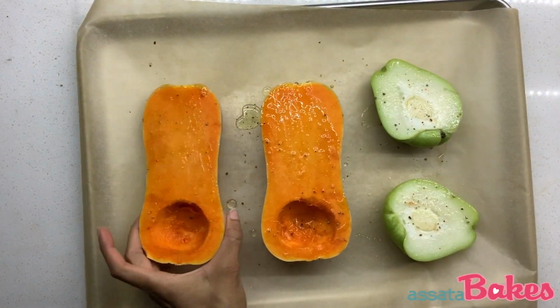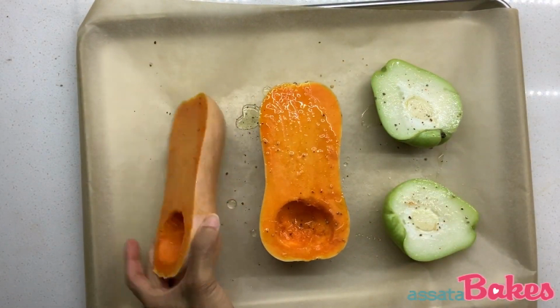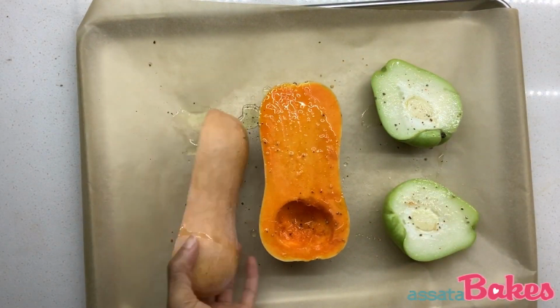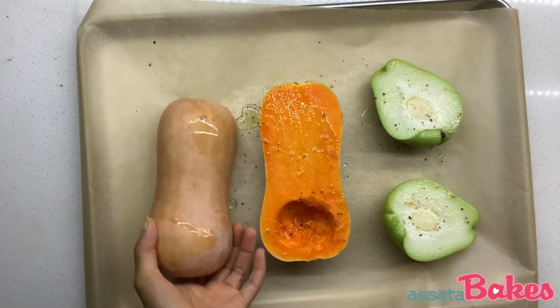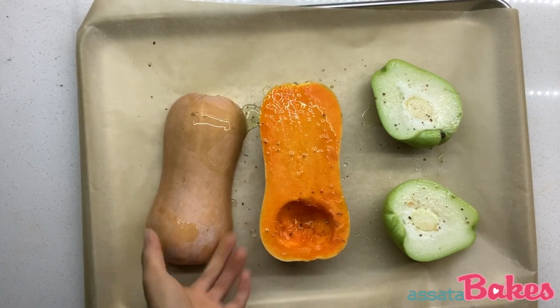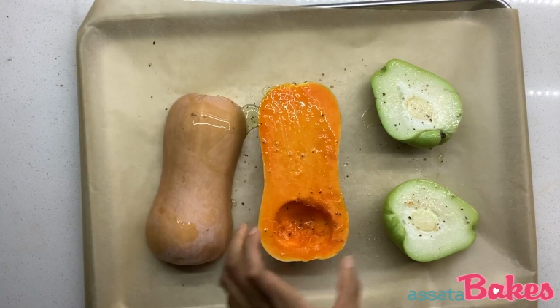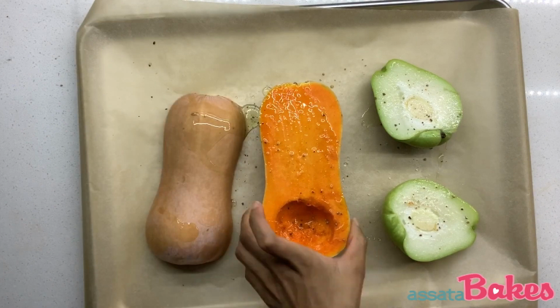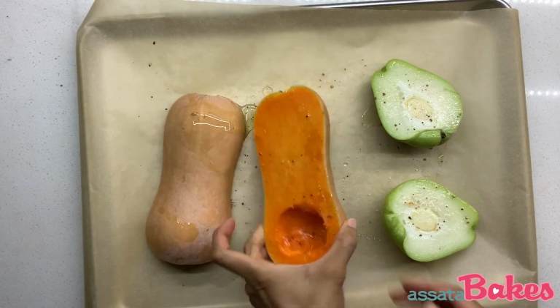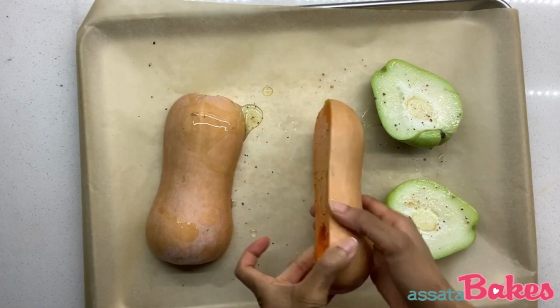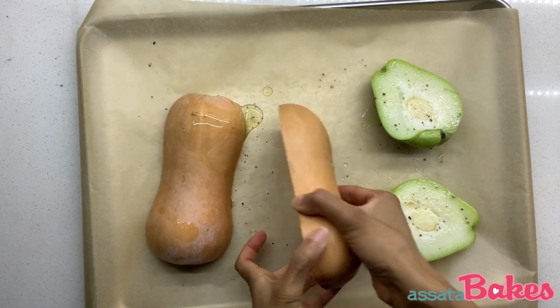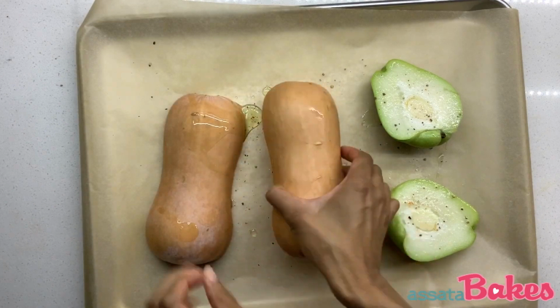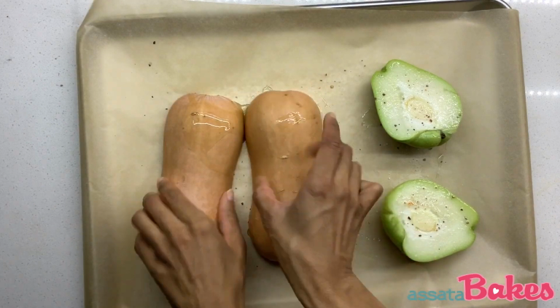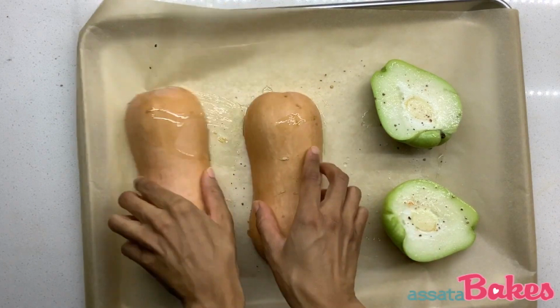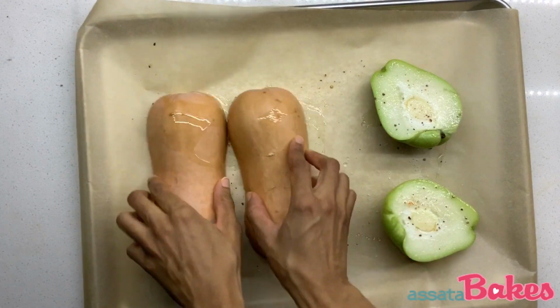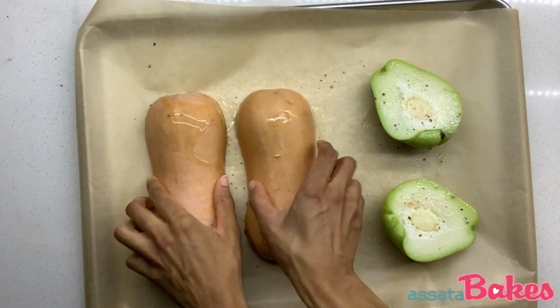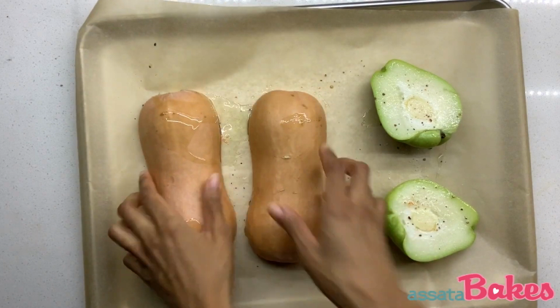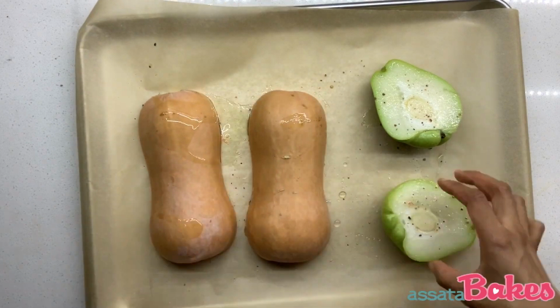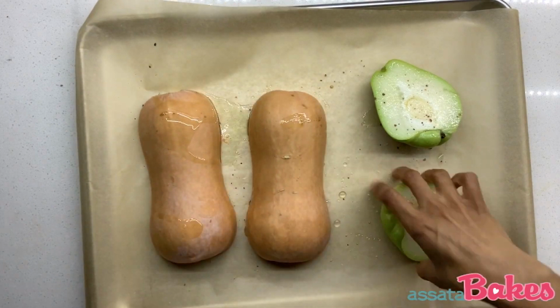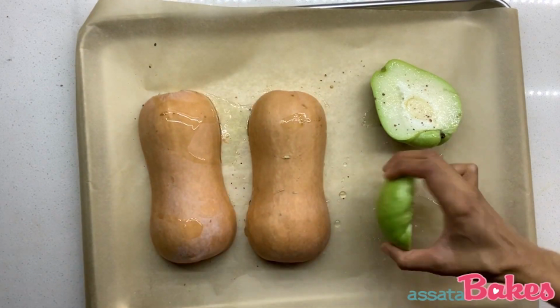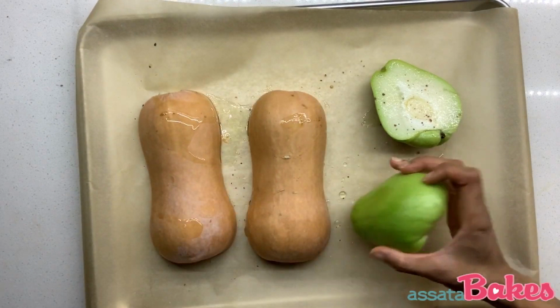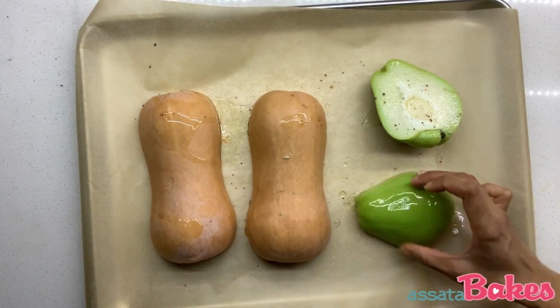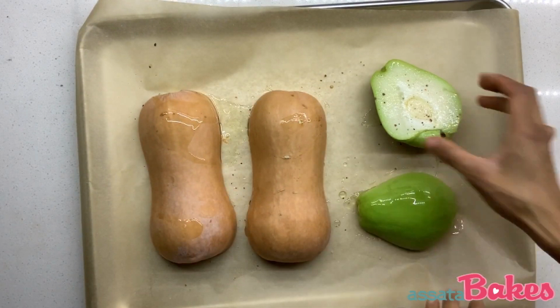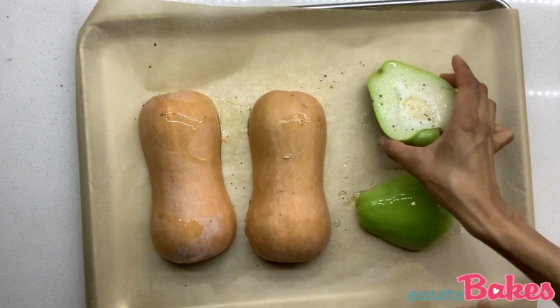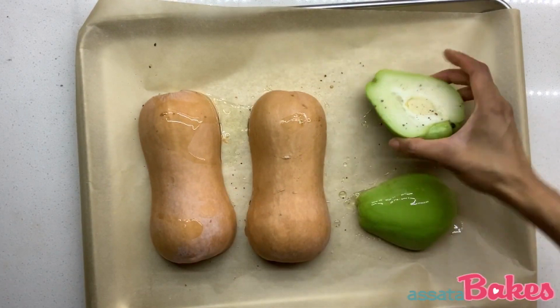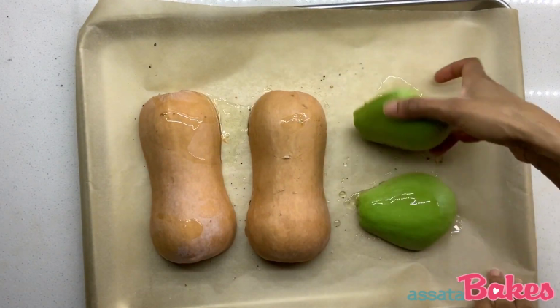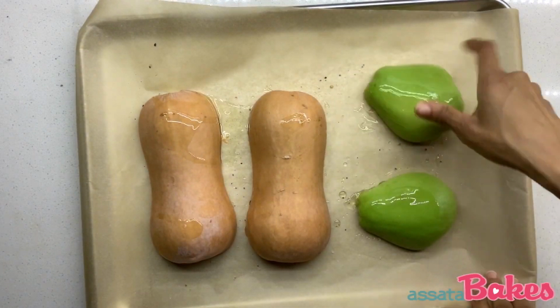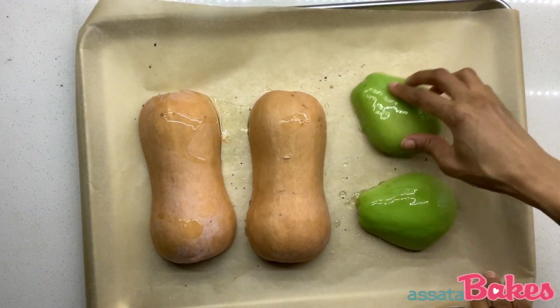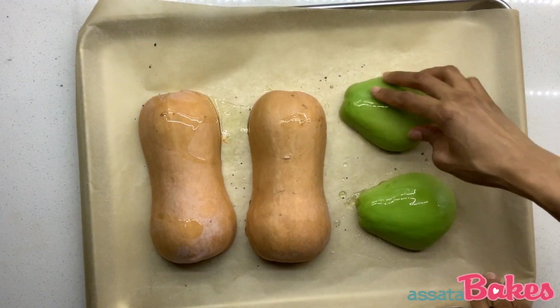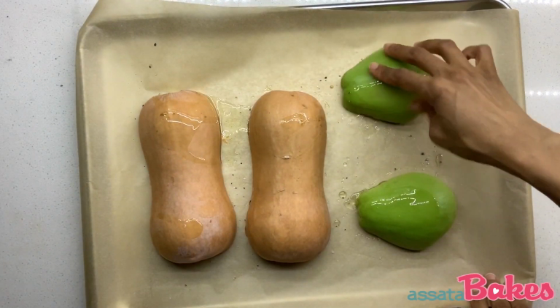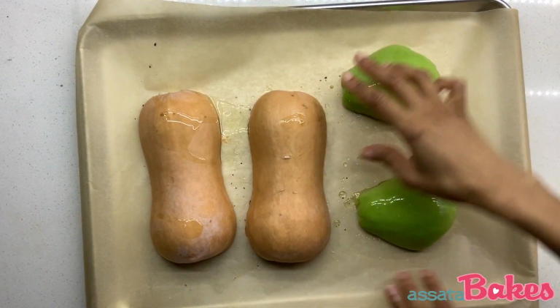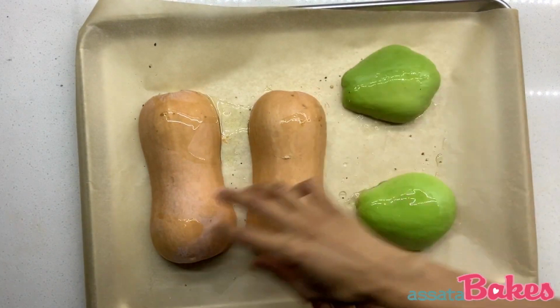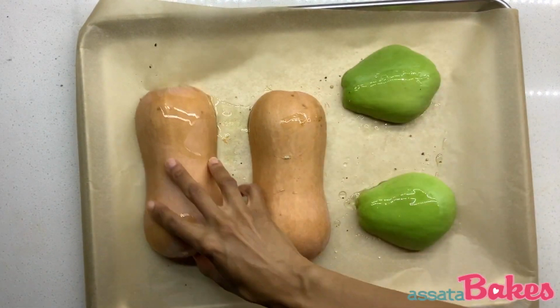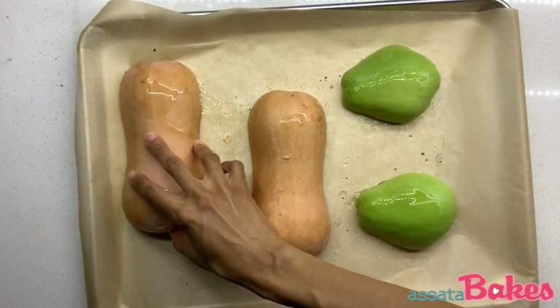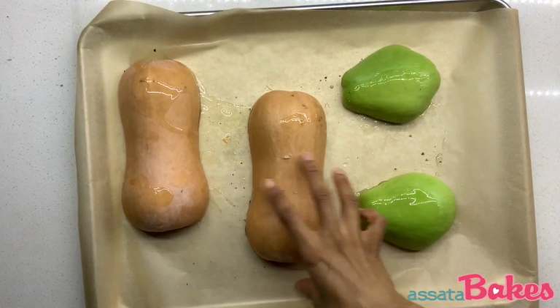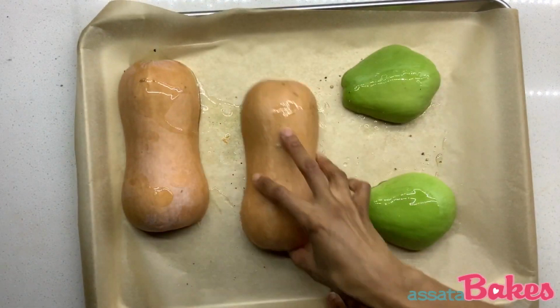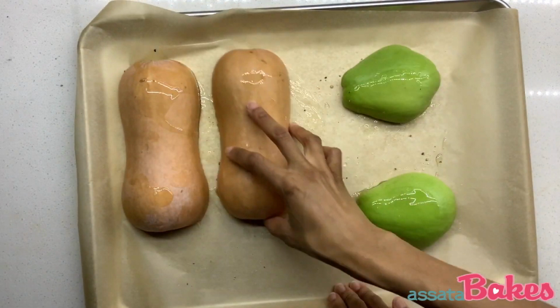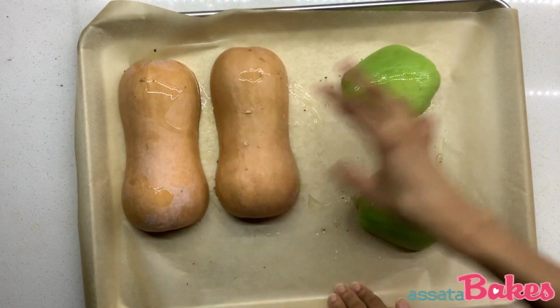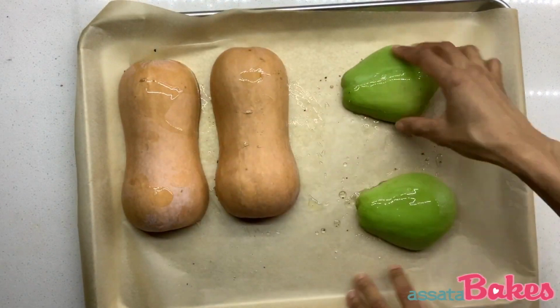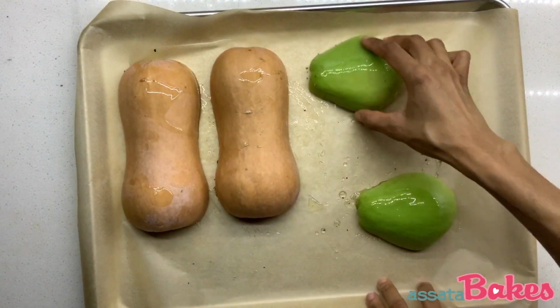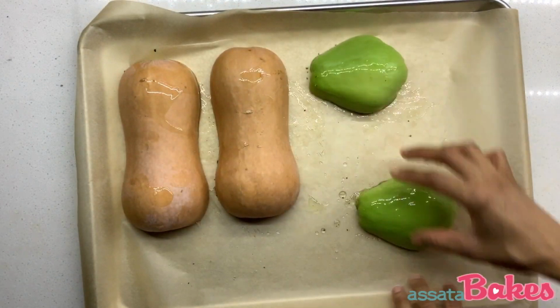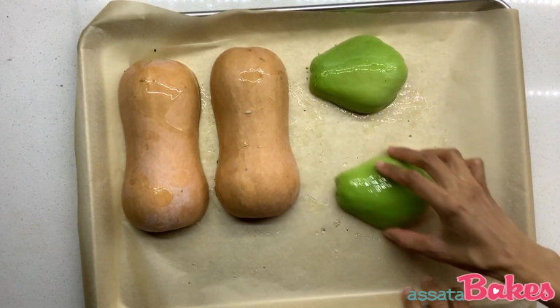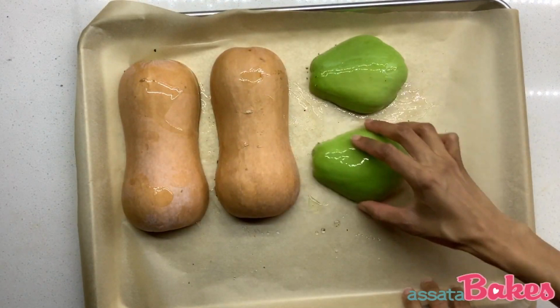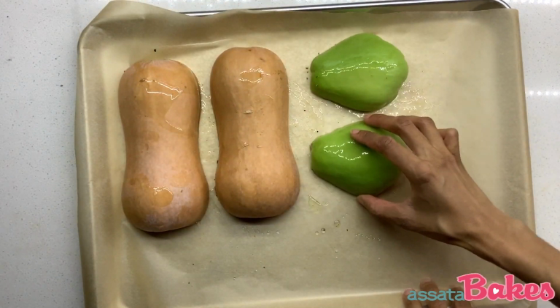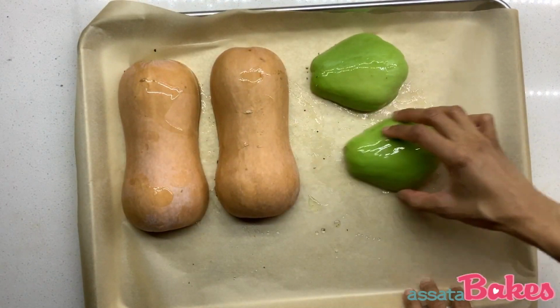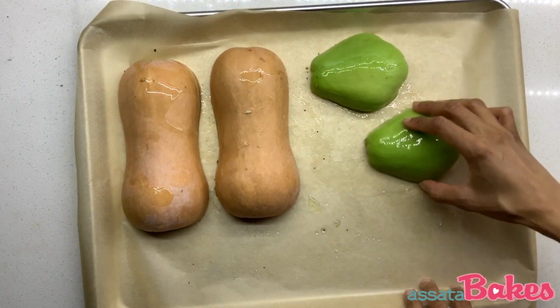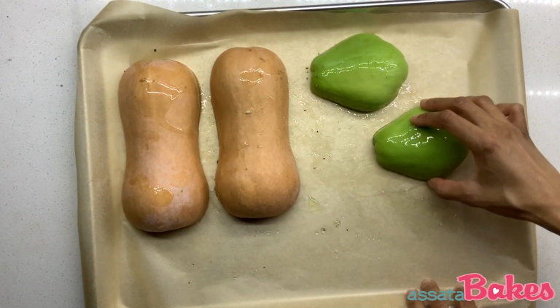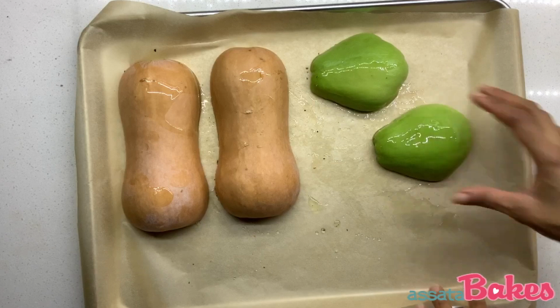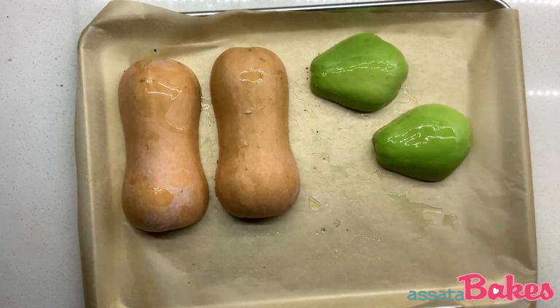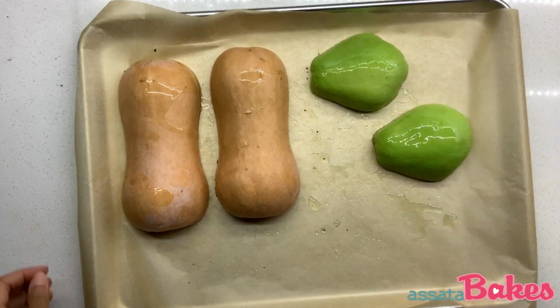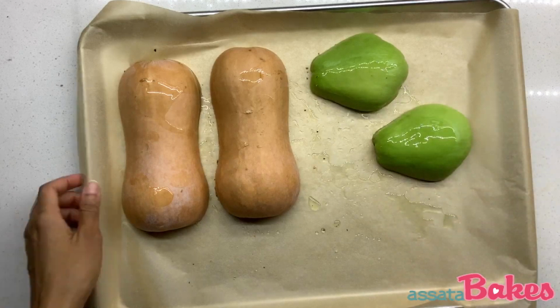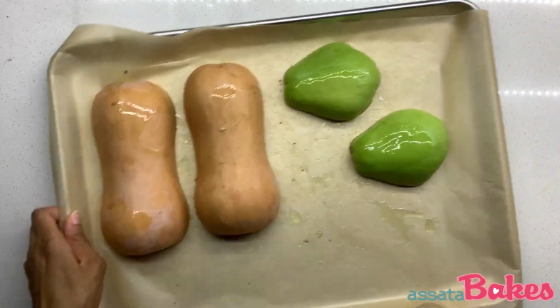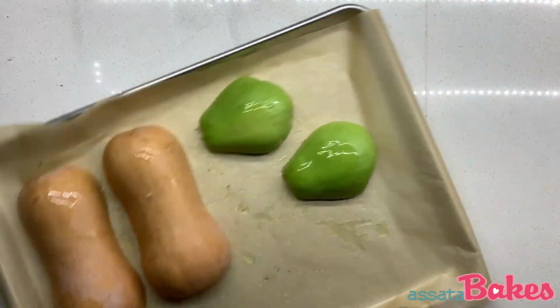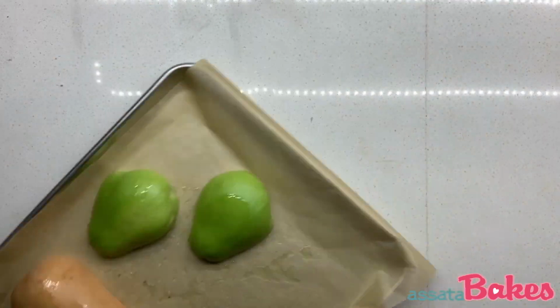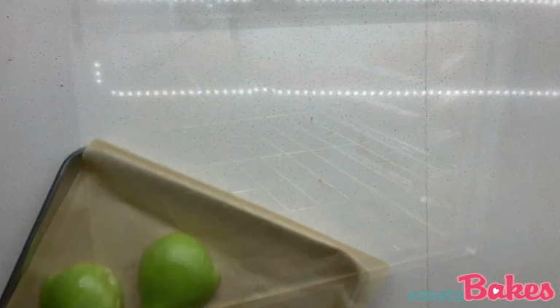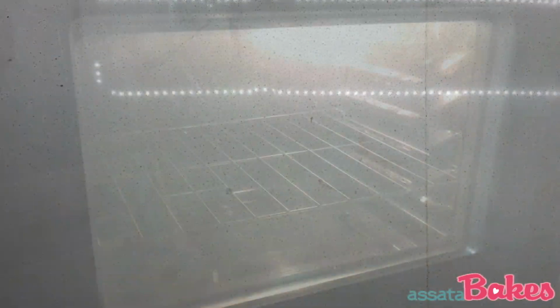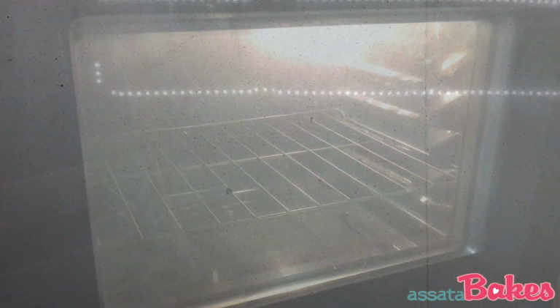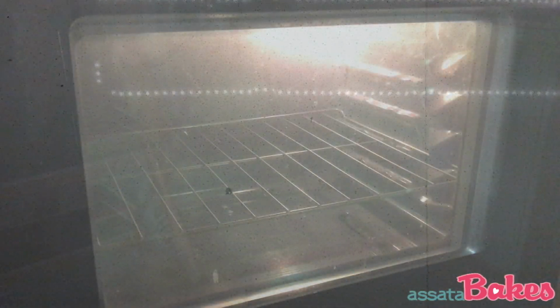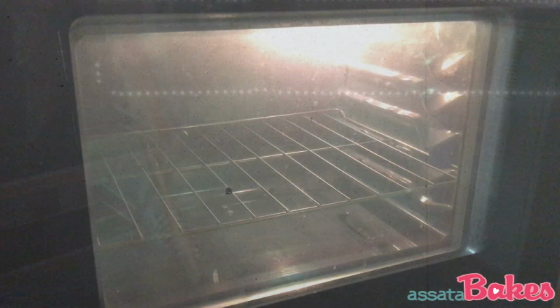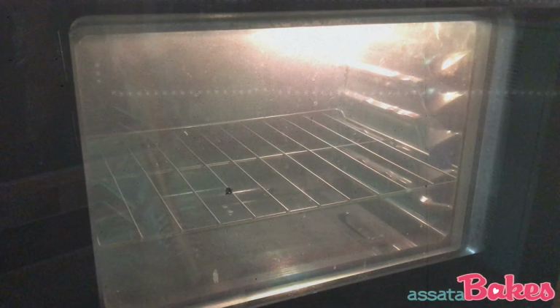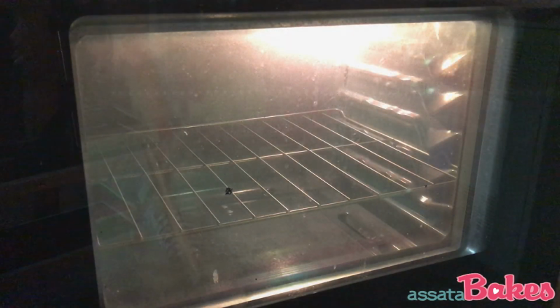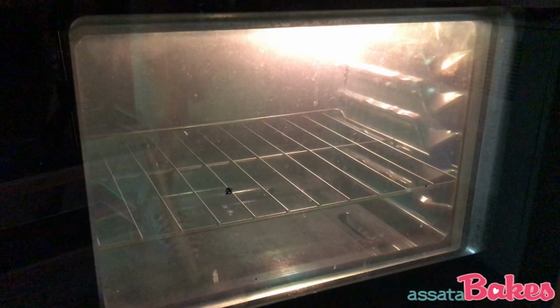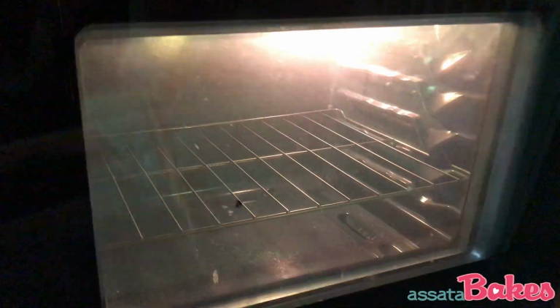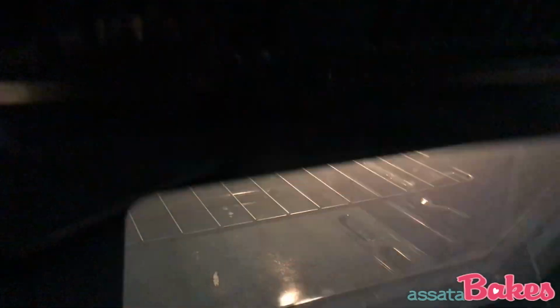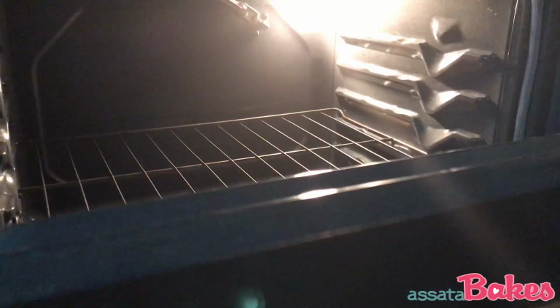Place the squash cut side down and make sure there's space for the red pepper and apple. Place in the oven and bake for 30 minutes.